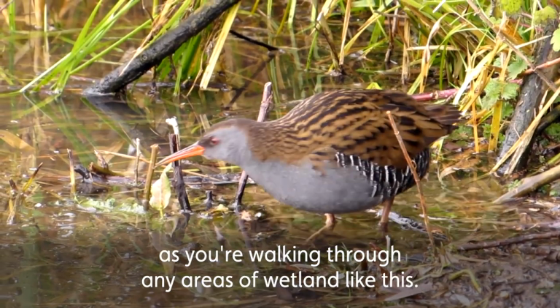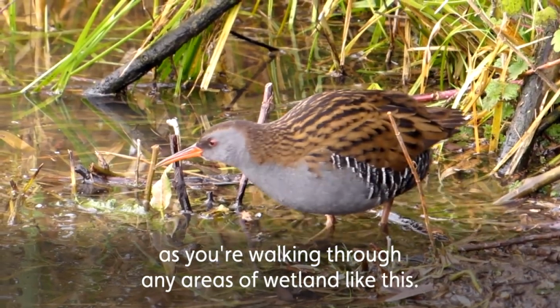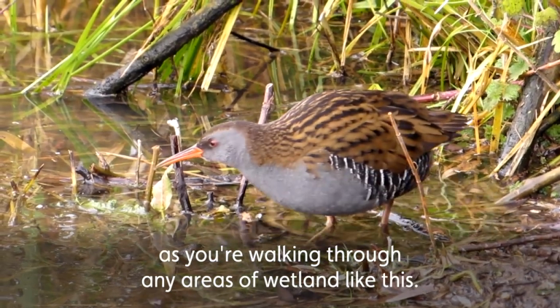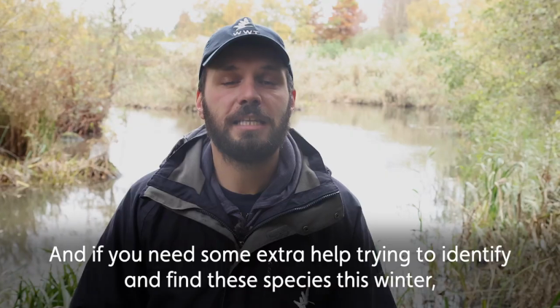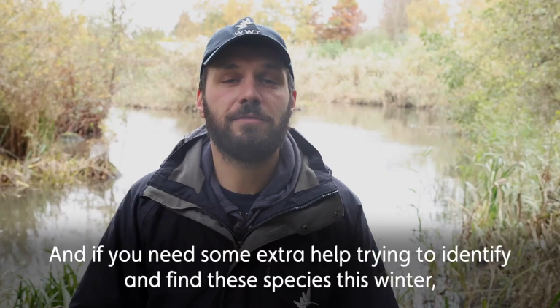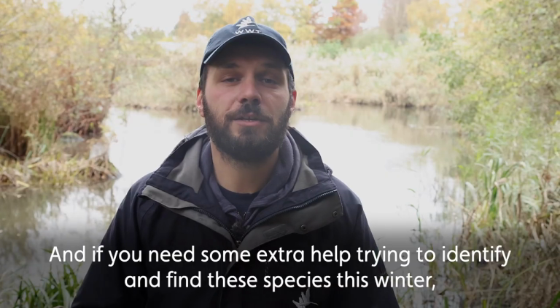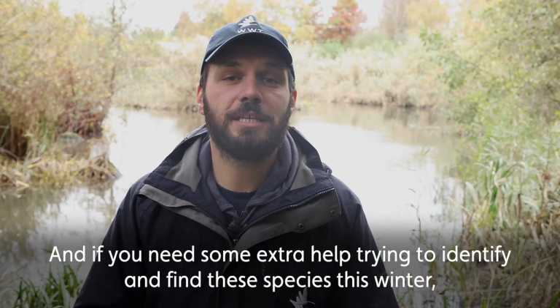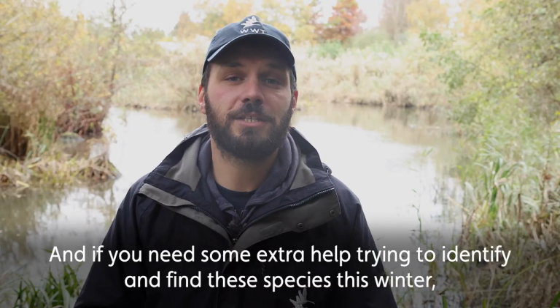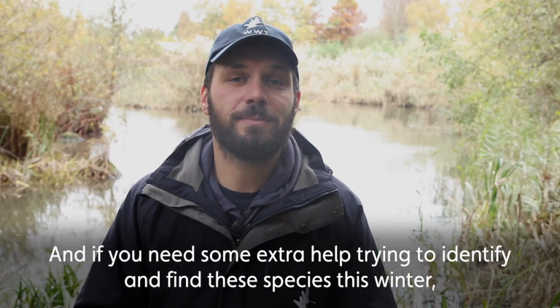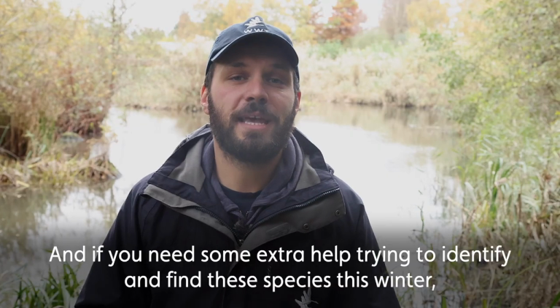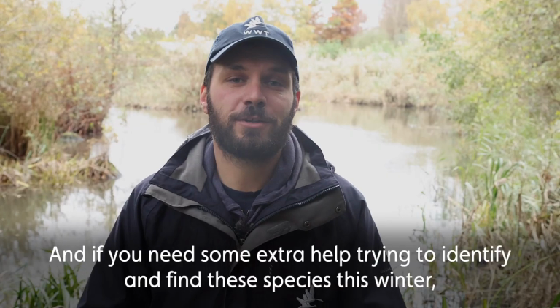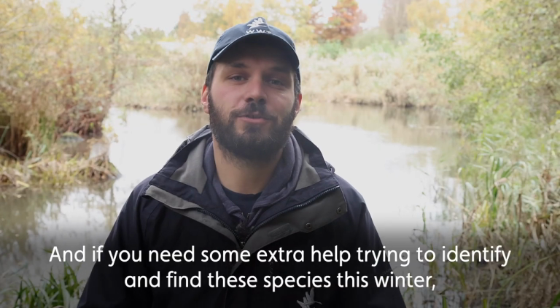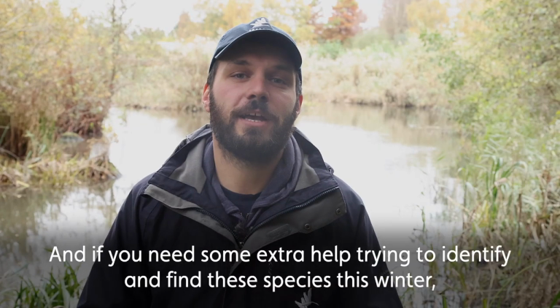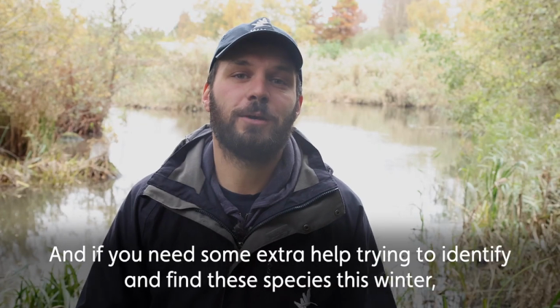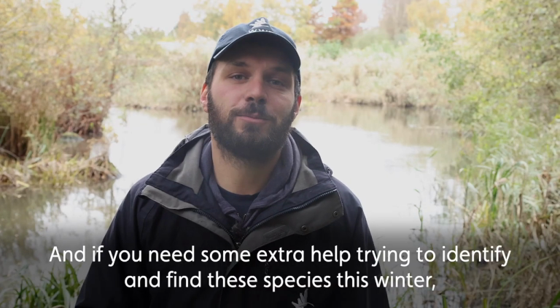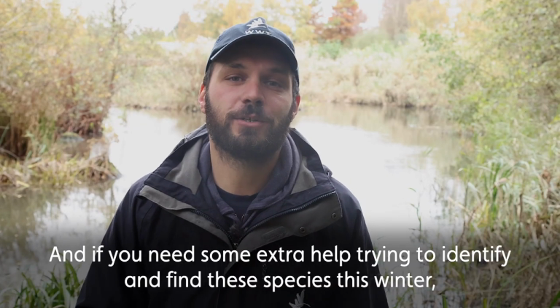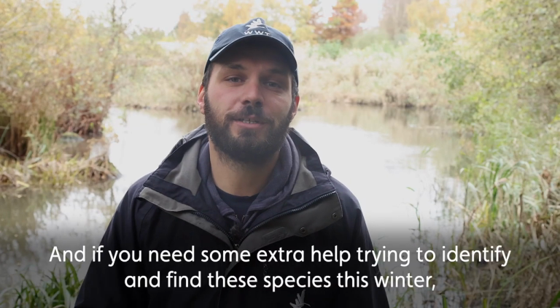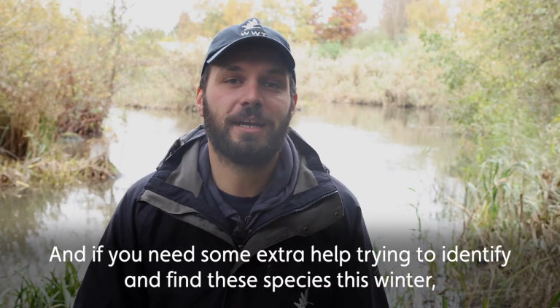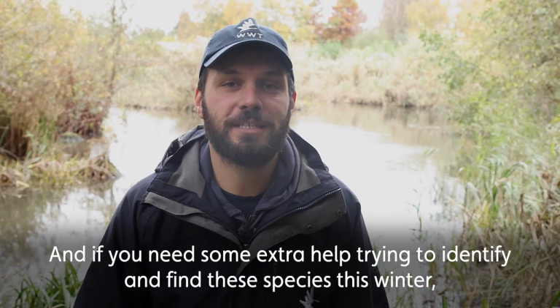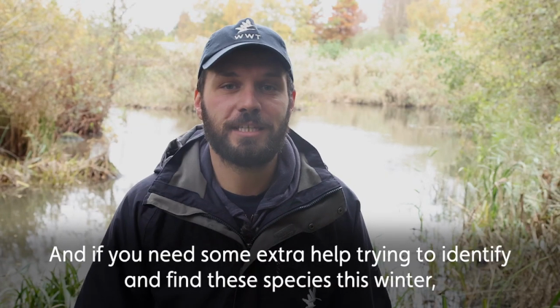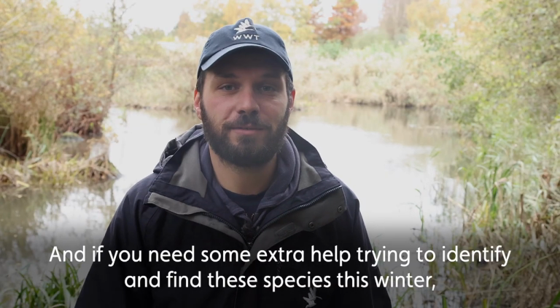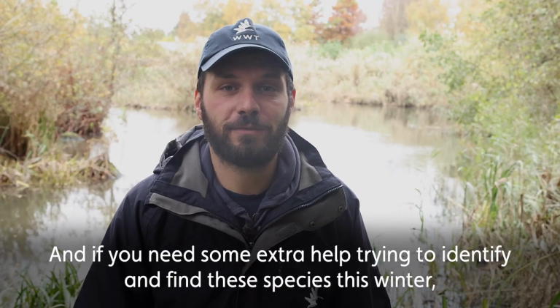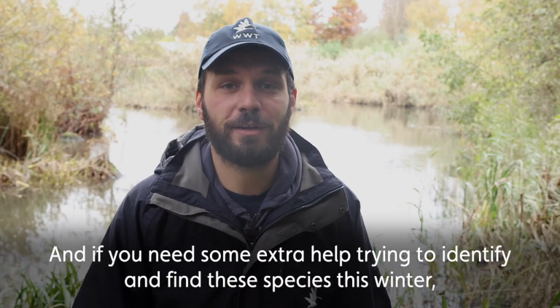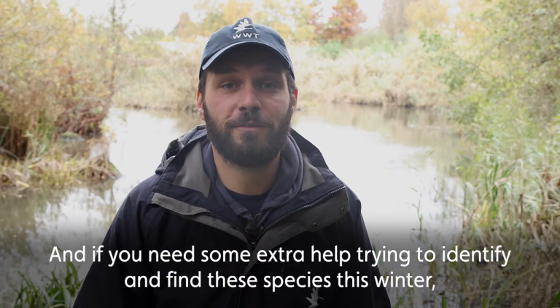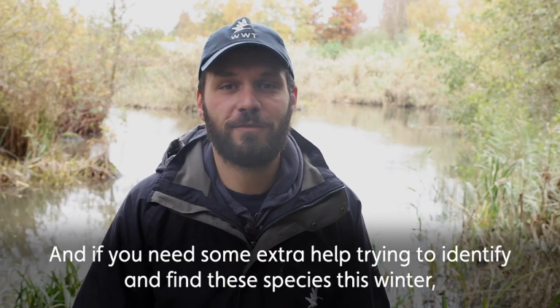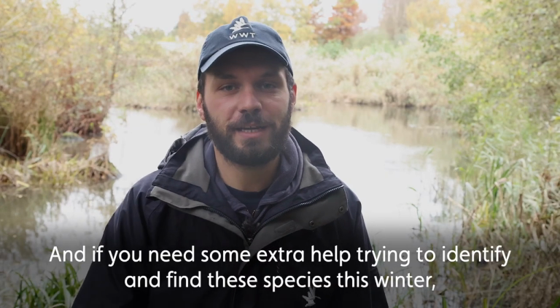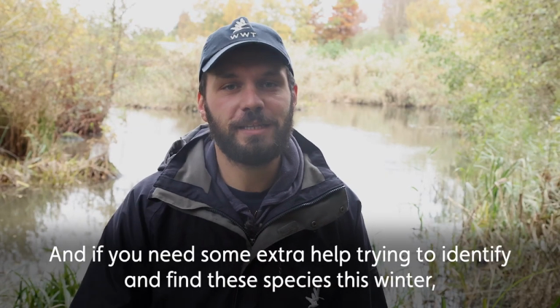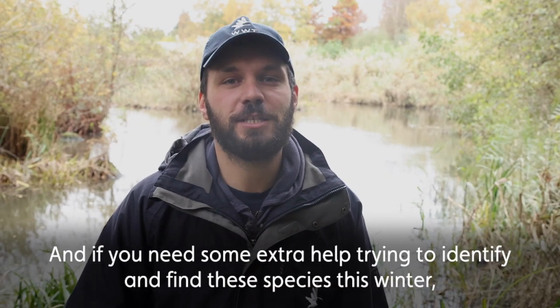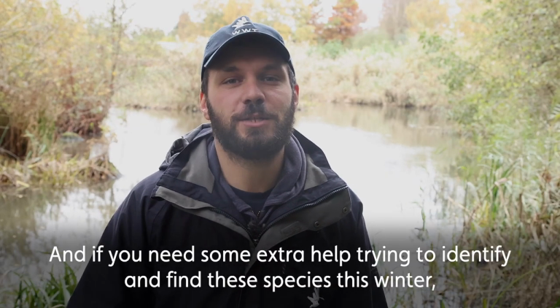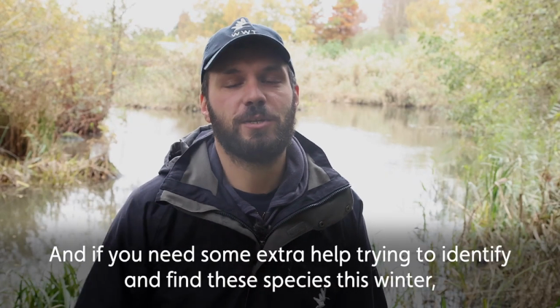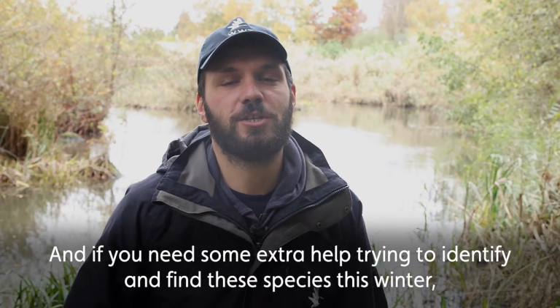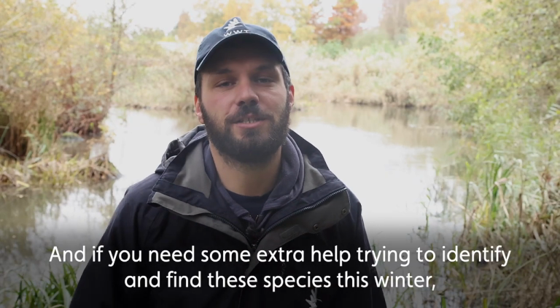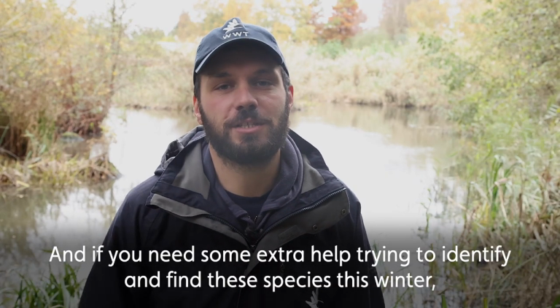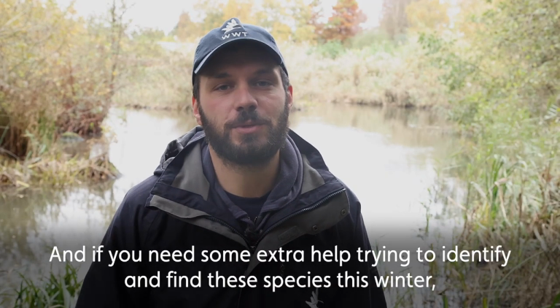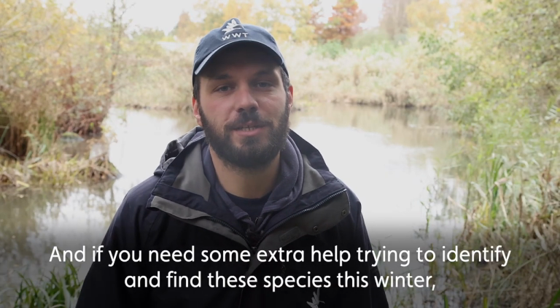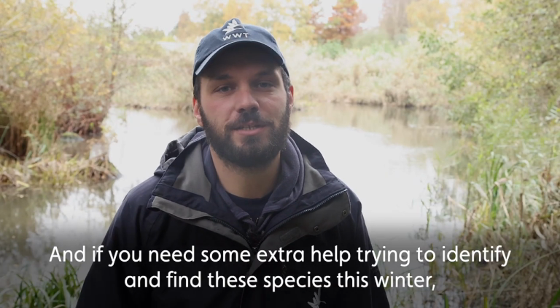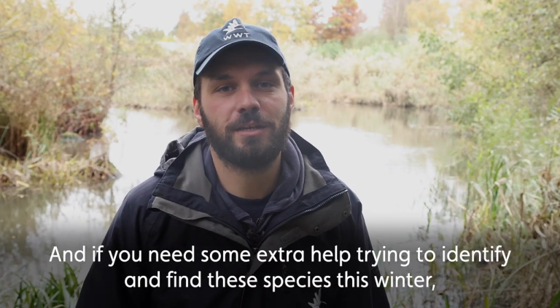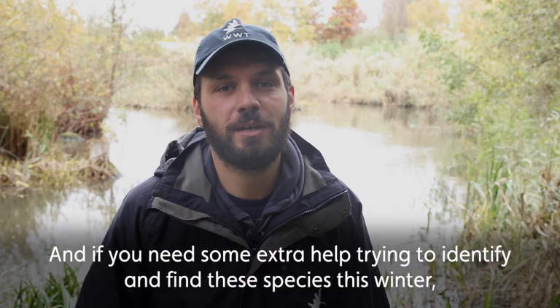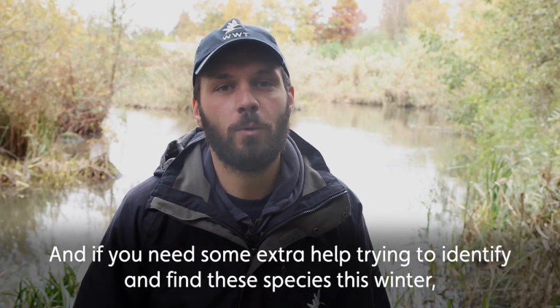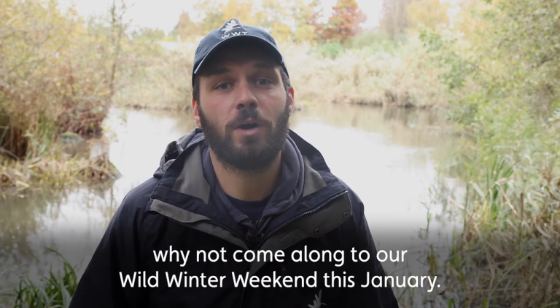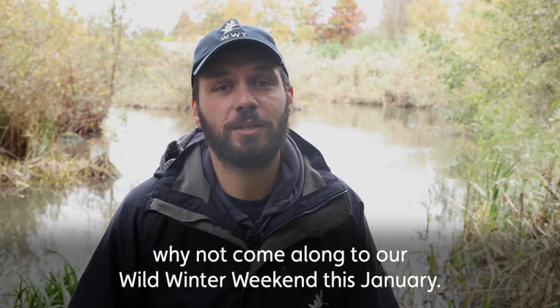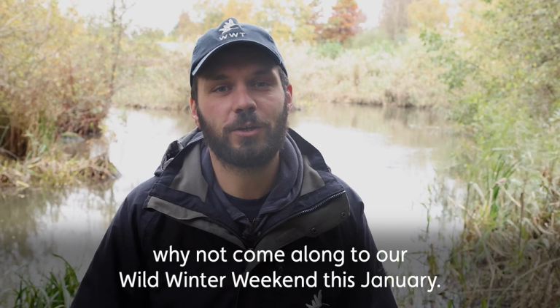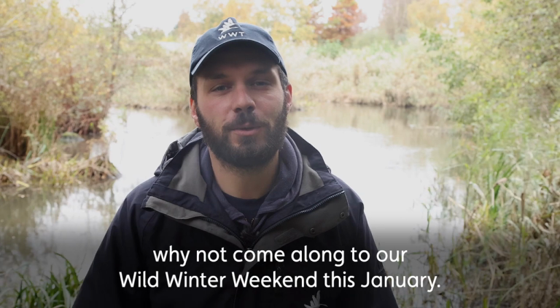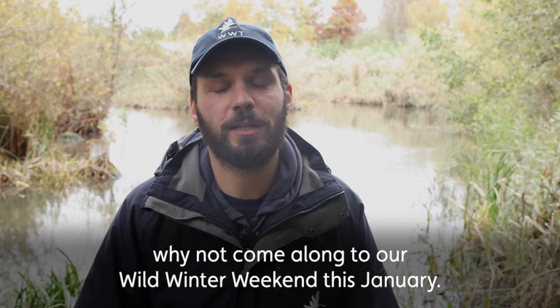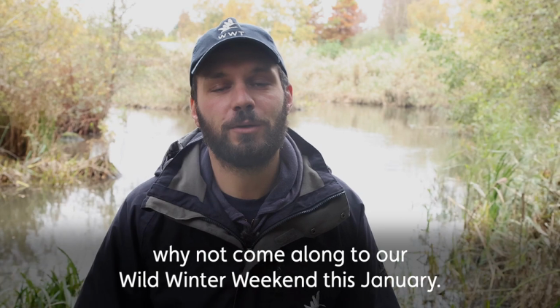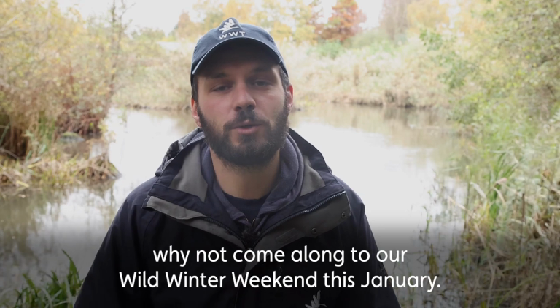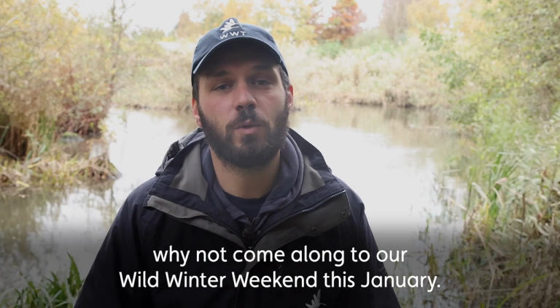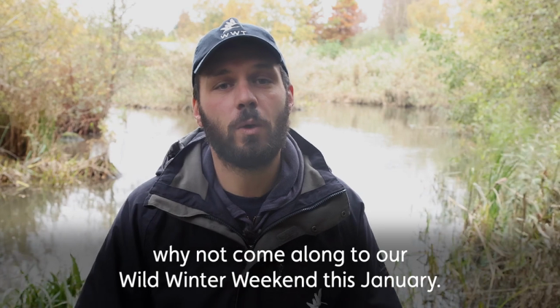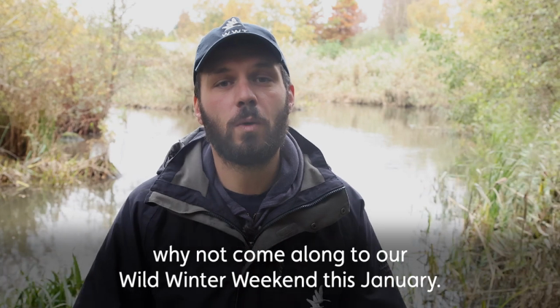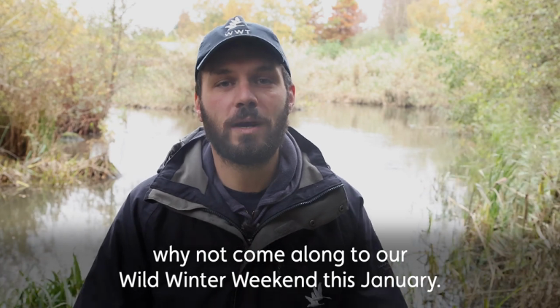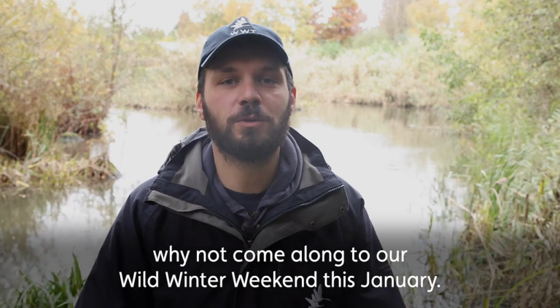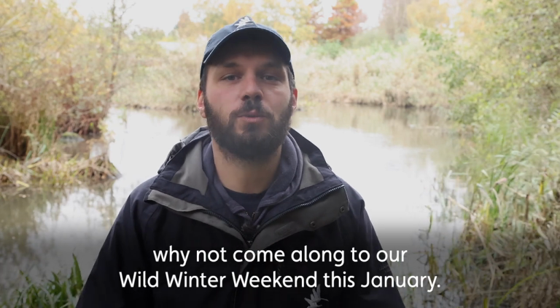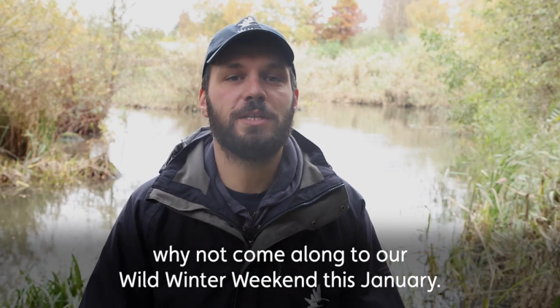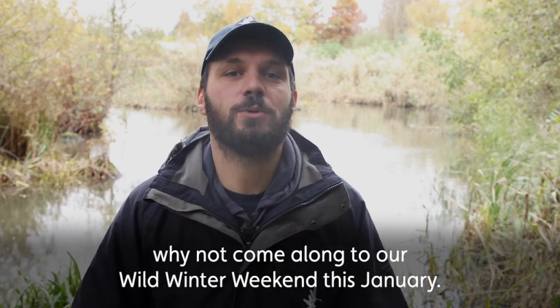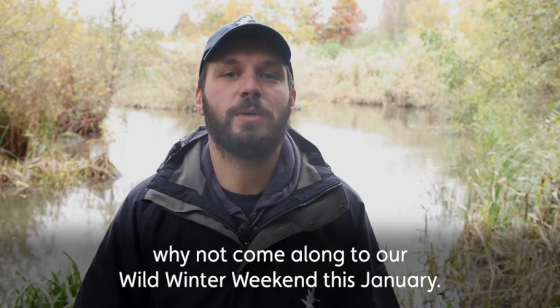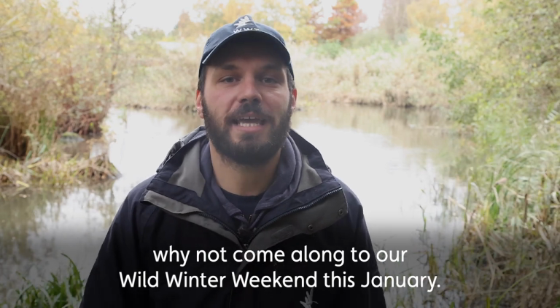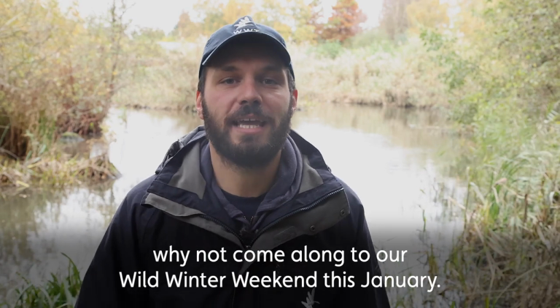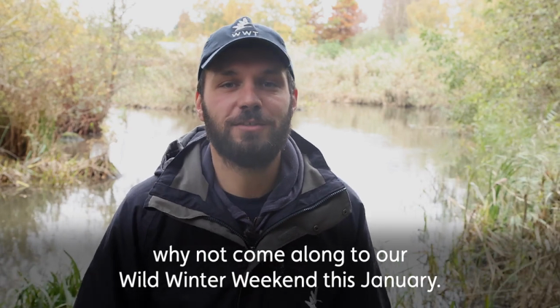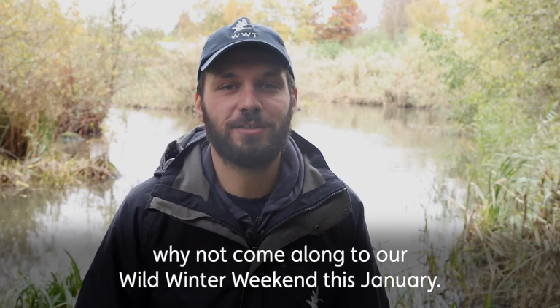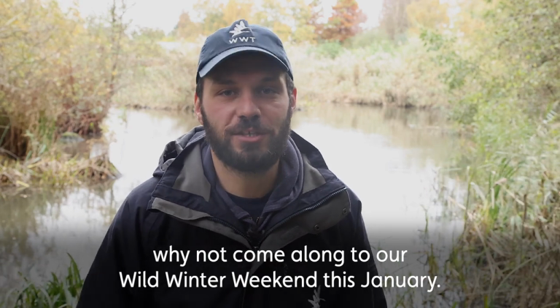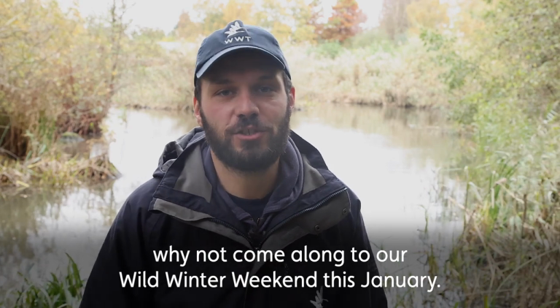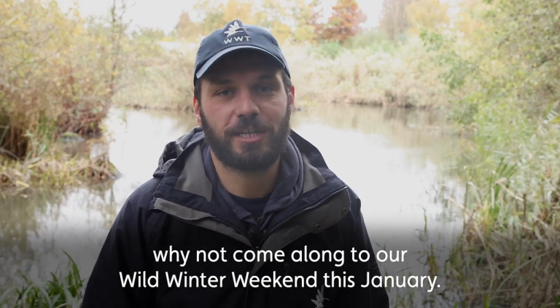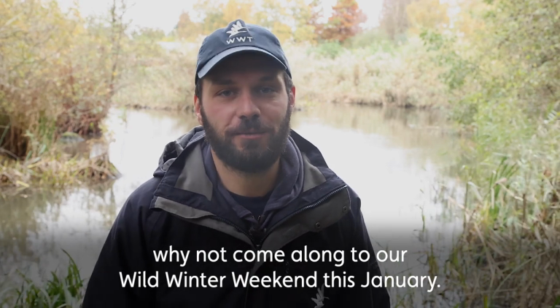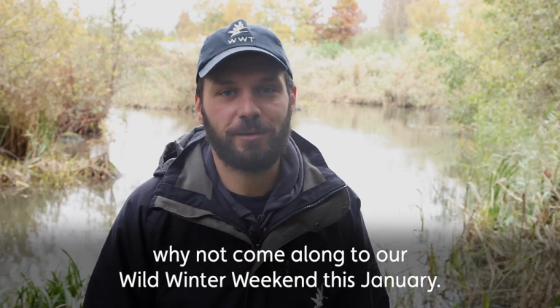If you need some extra help trying to identify and find these species this winter, why not come along to our Wild Winter Weekend this January.